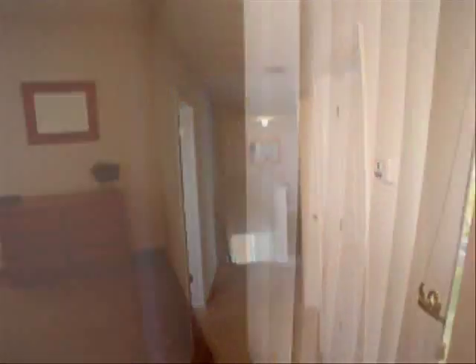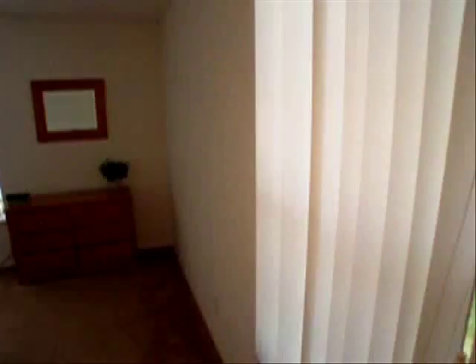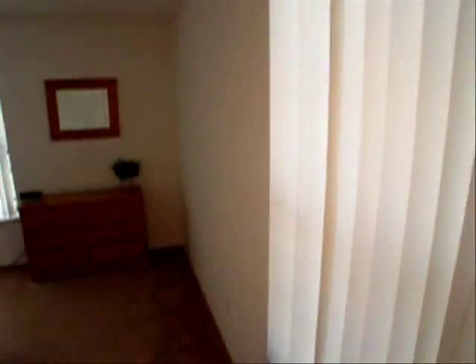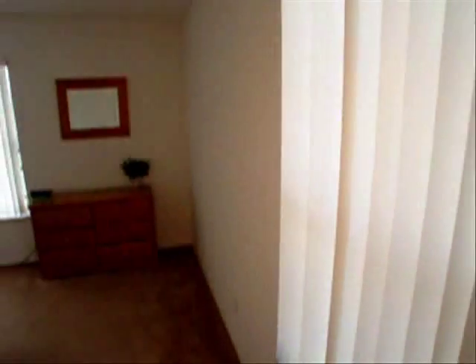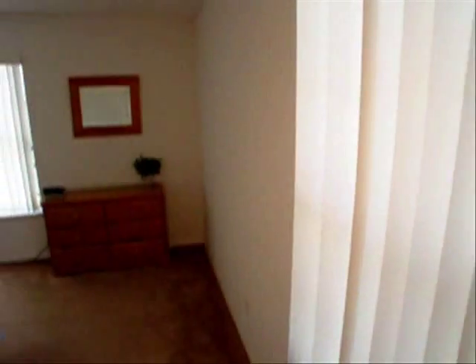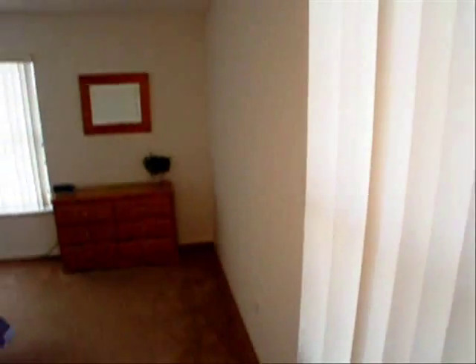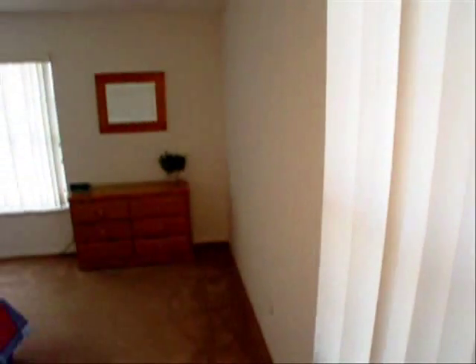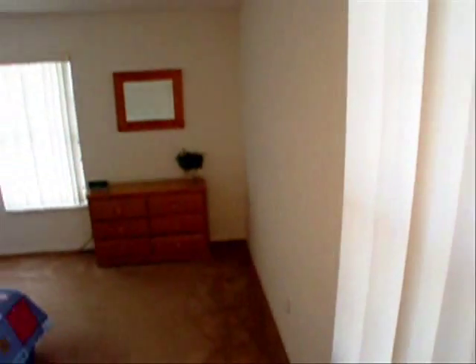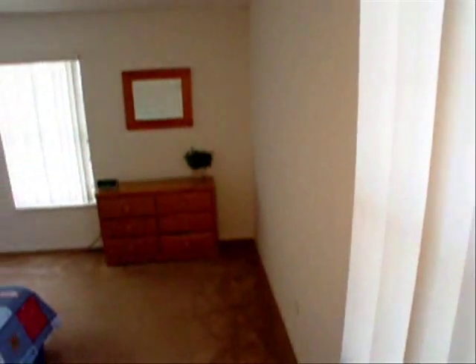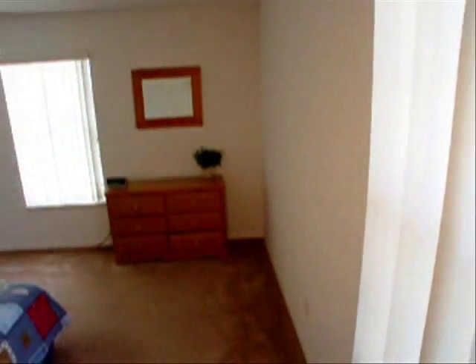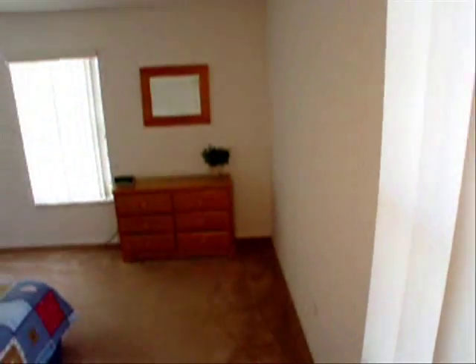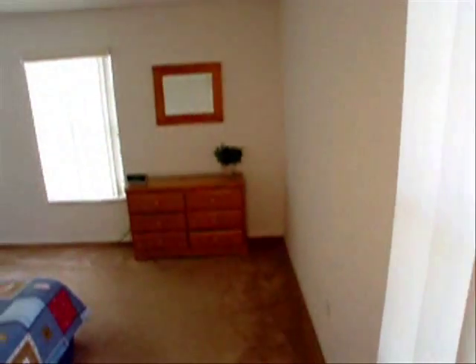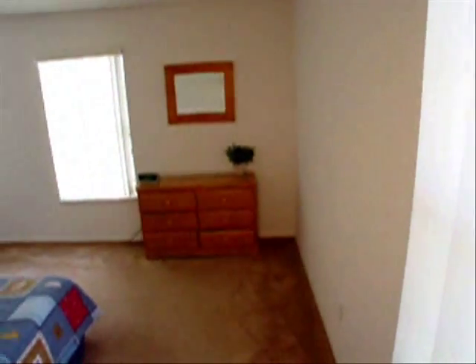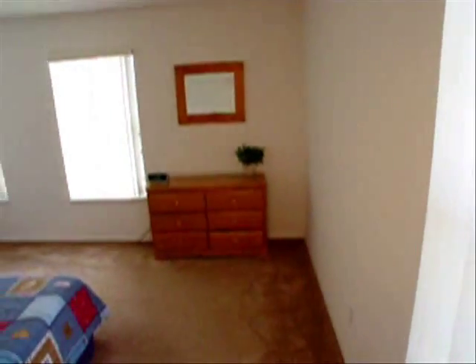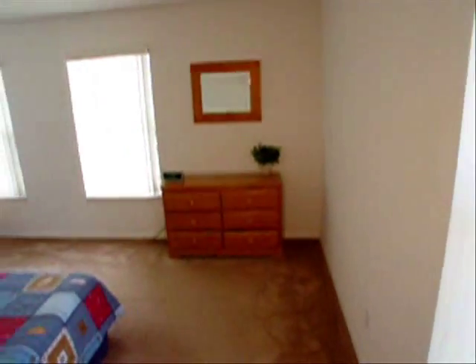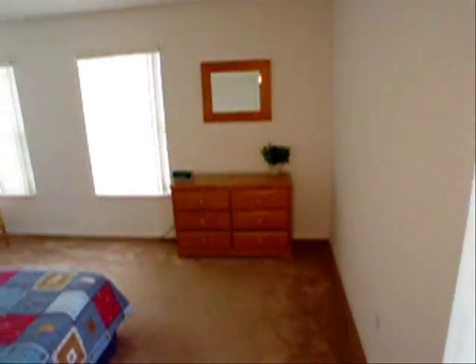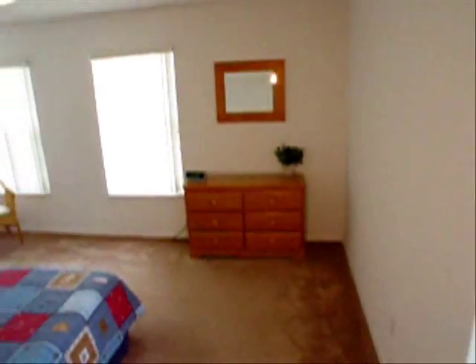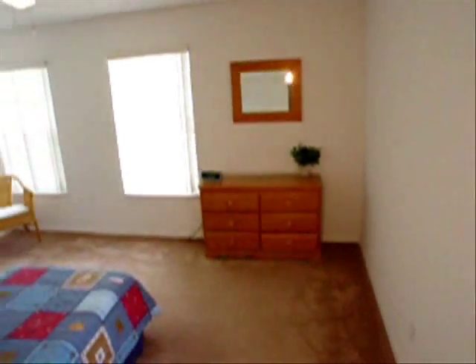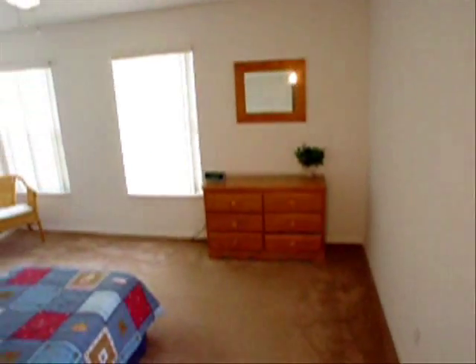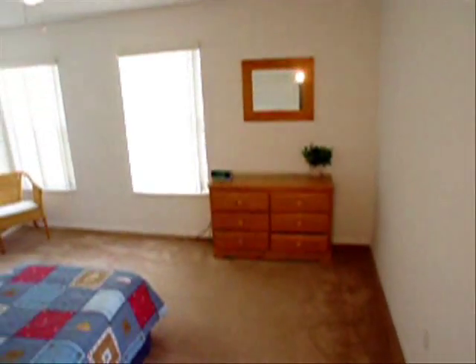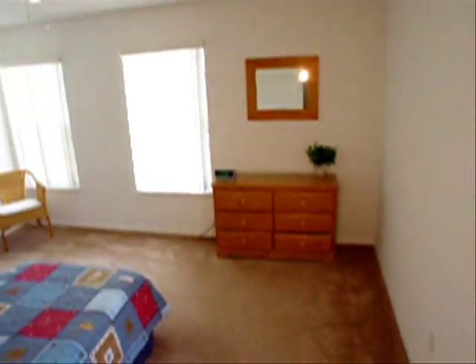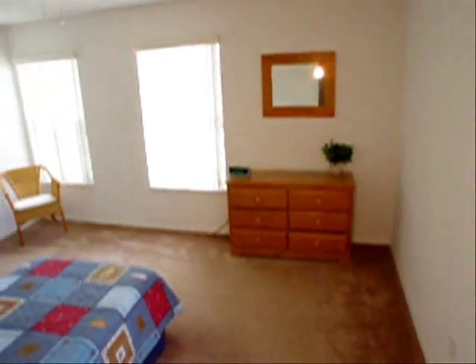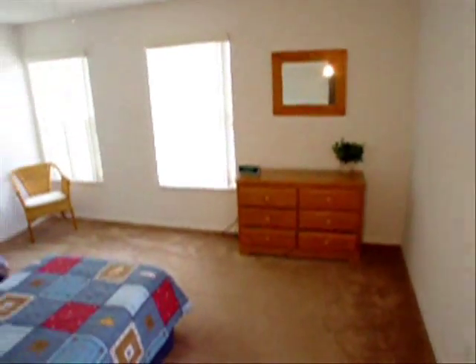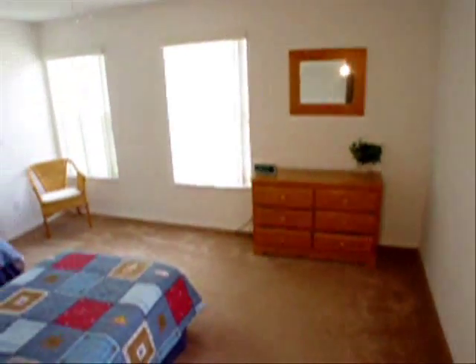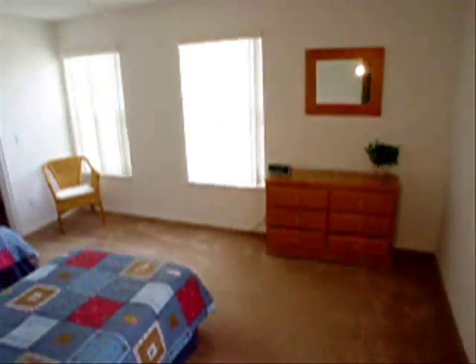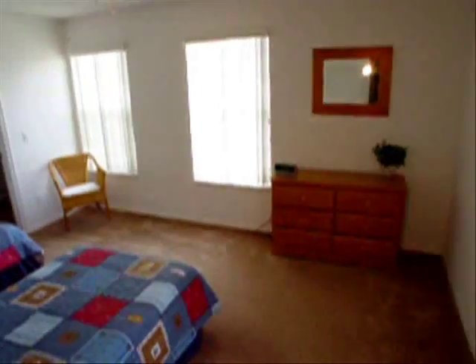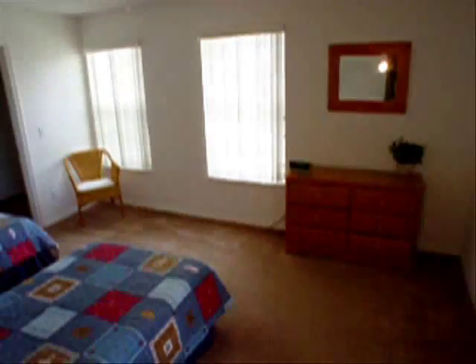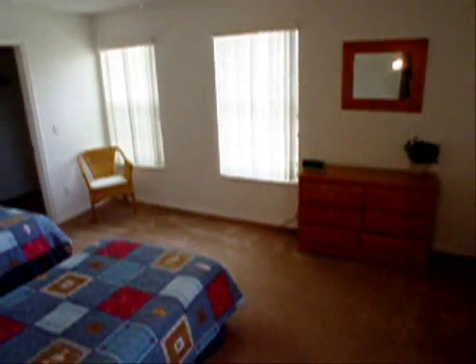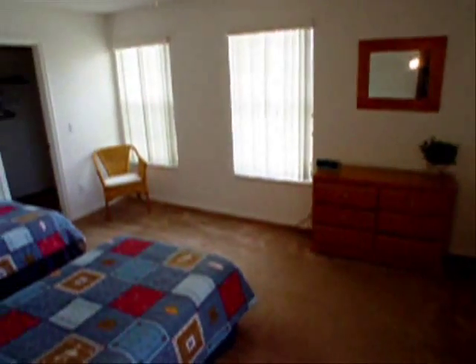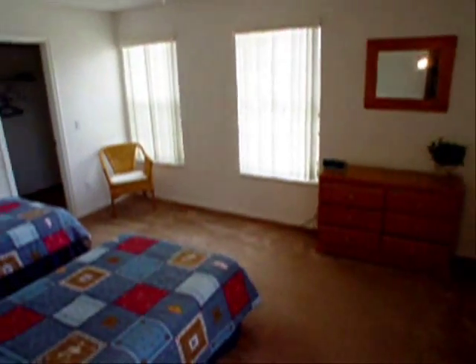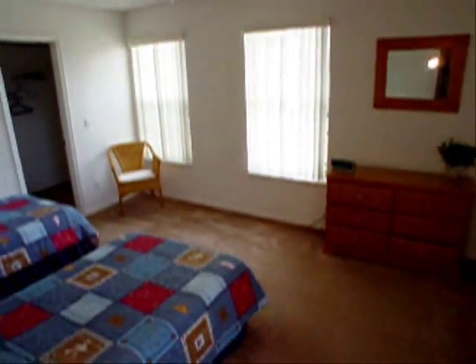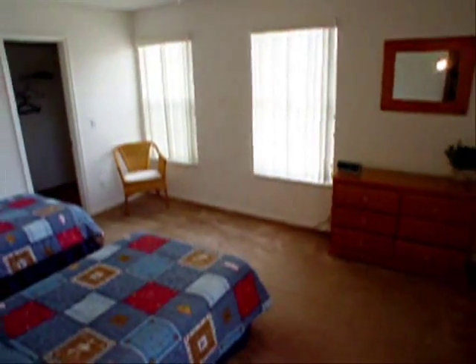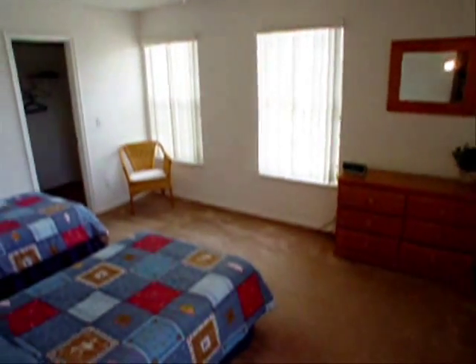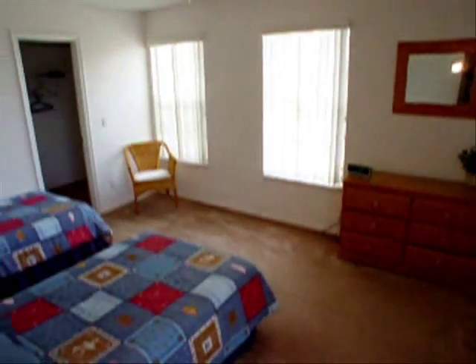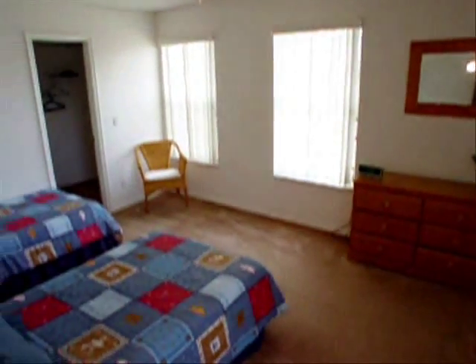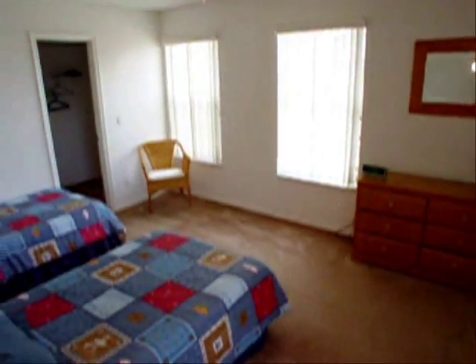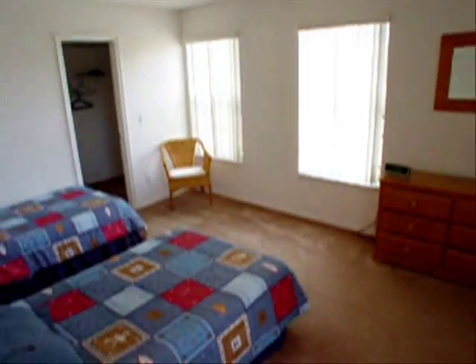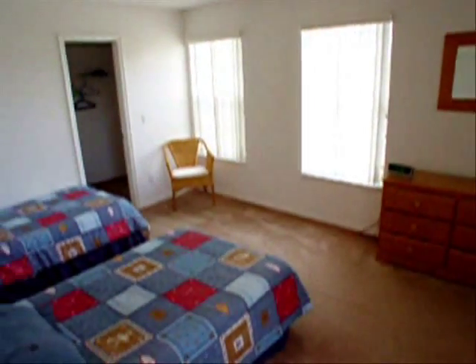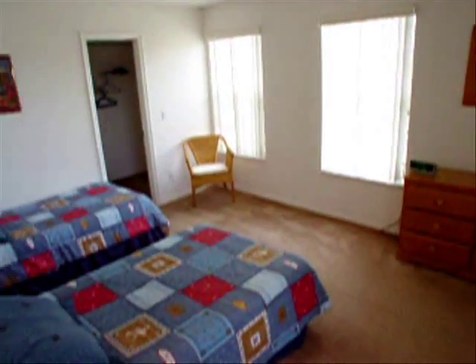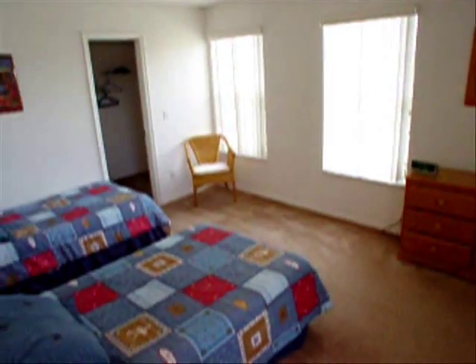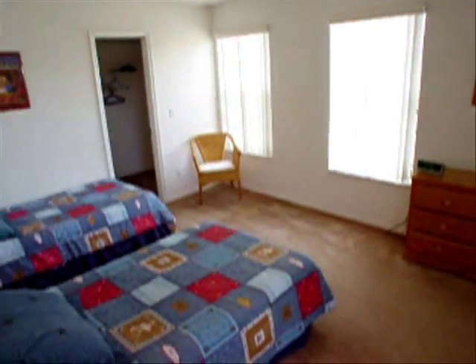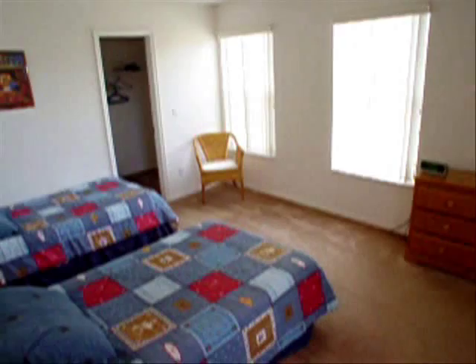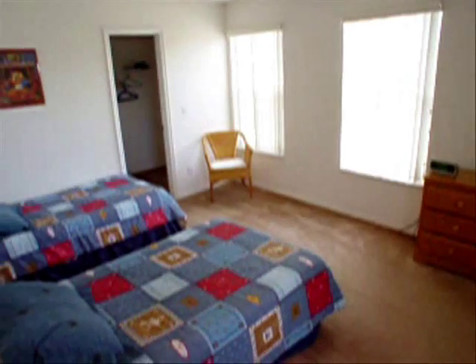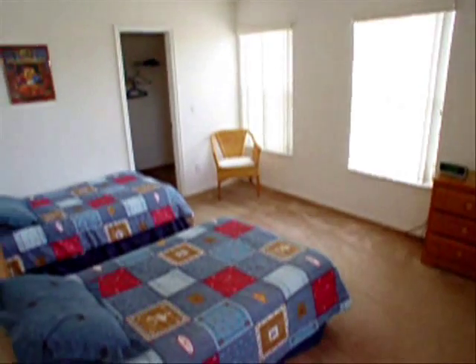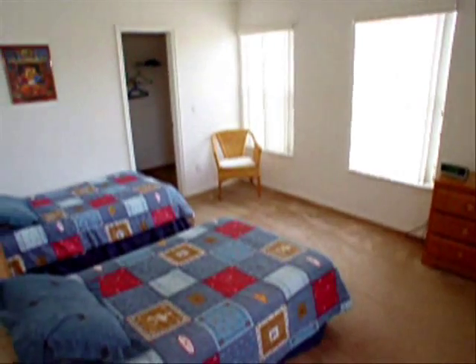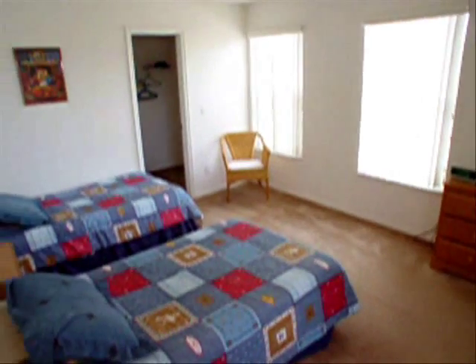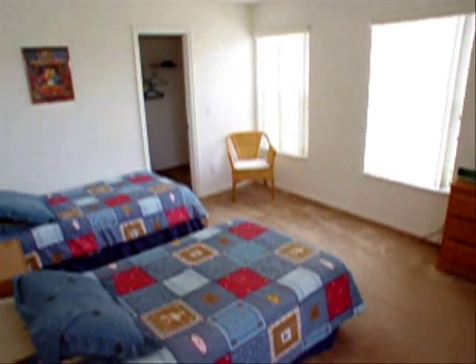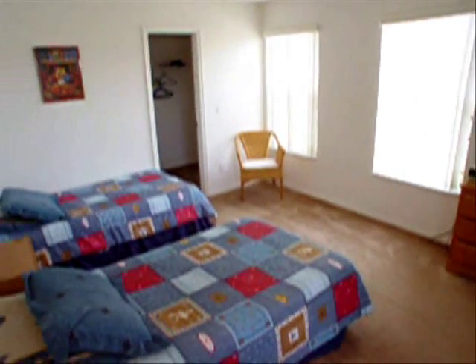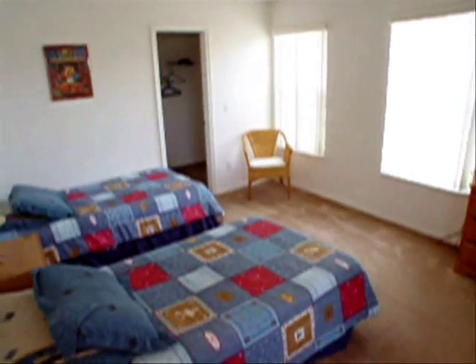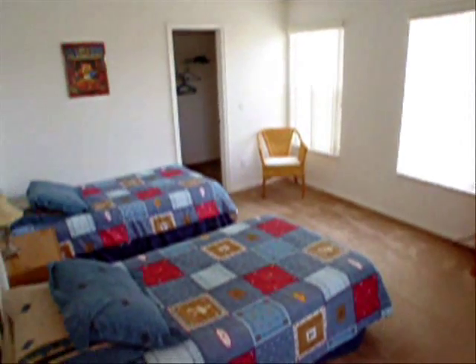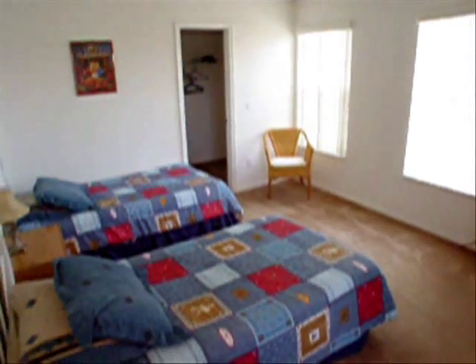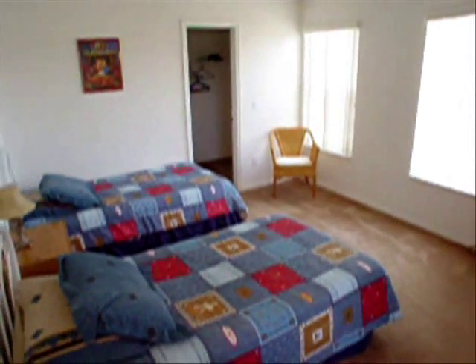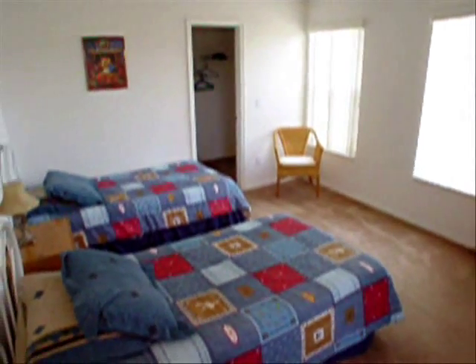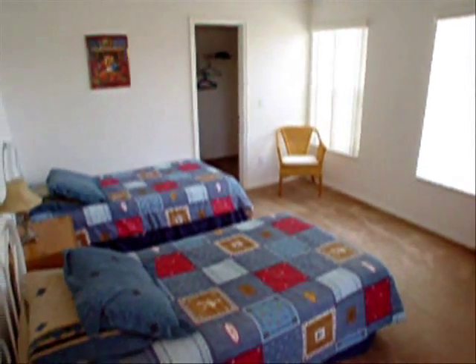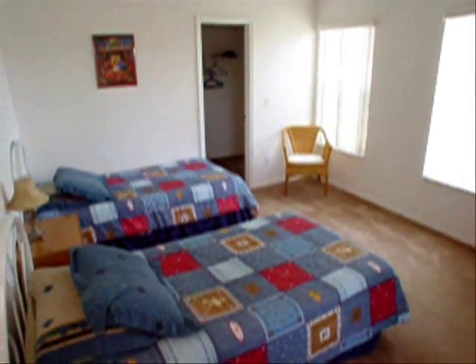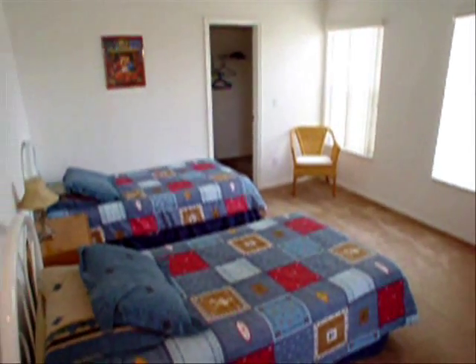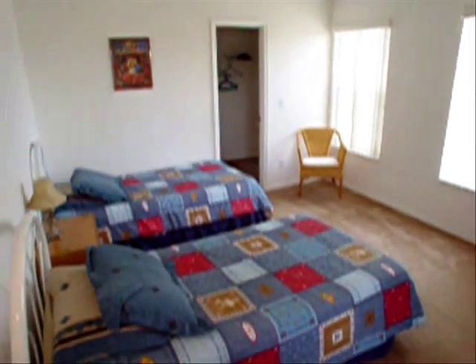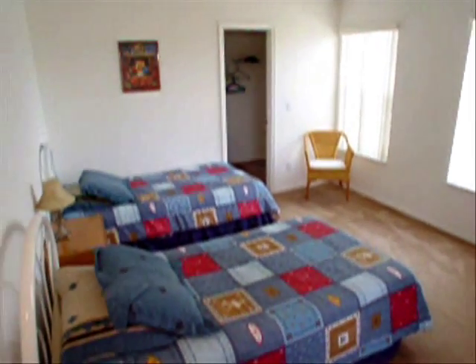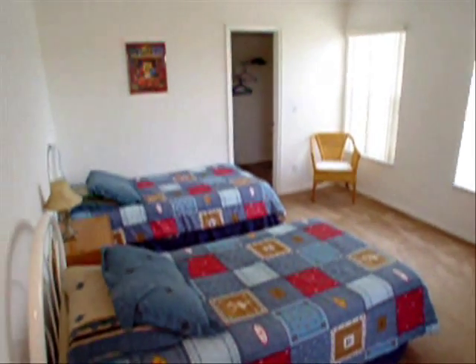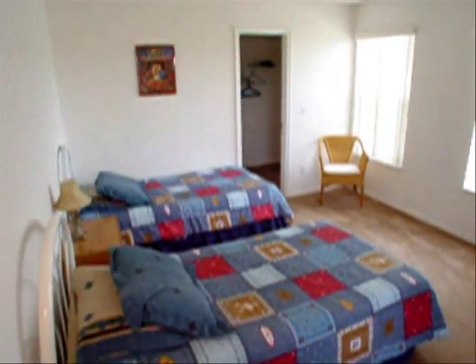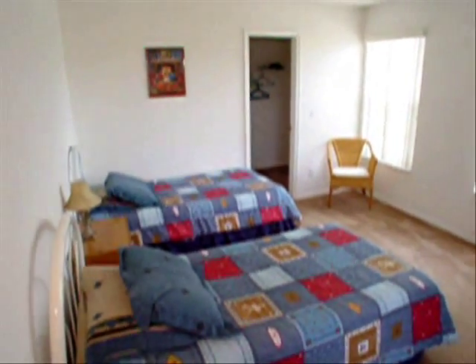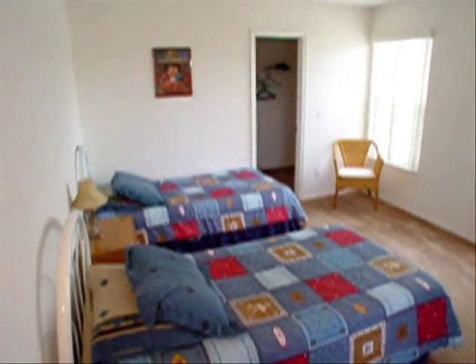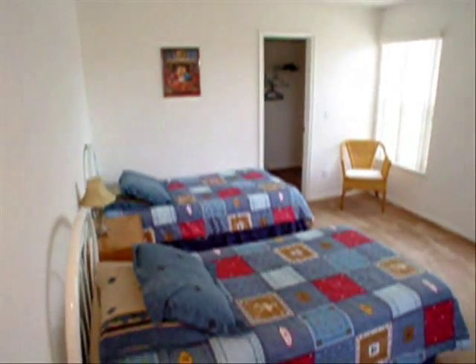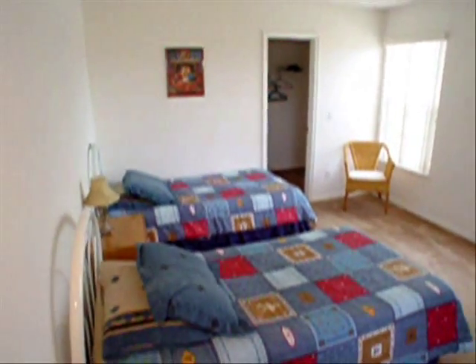Here we are in a light and bright front bedroom, which measures 15 by 12. It has a walk-in closet.